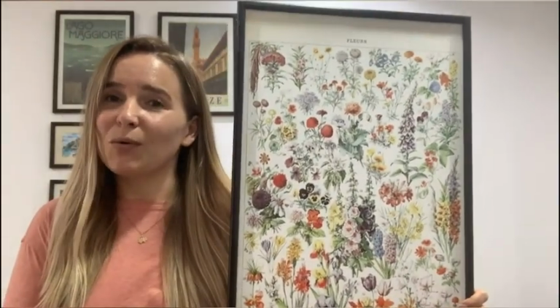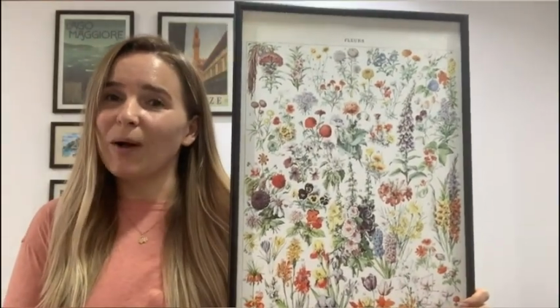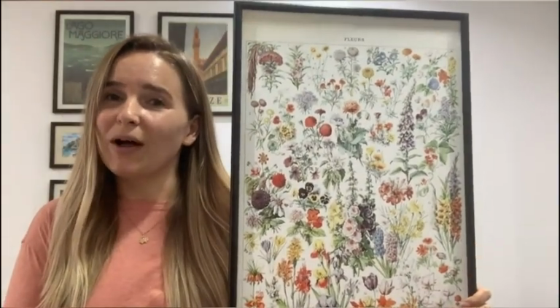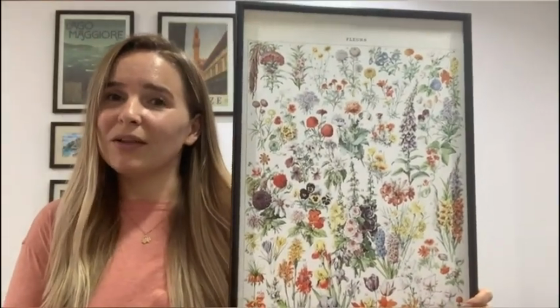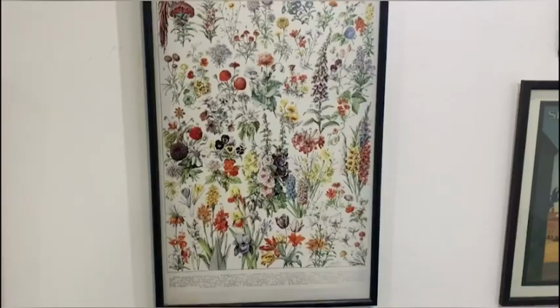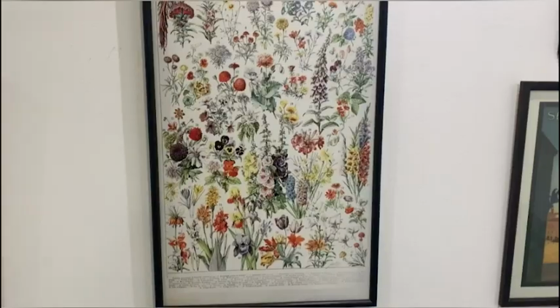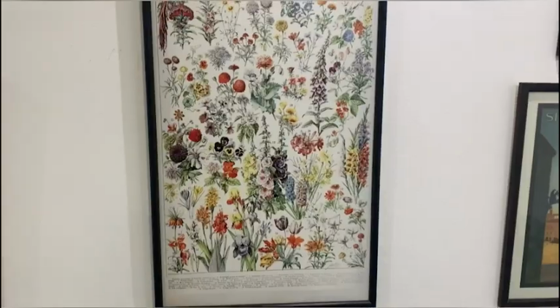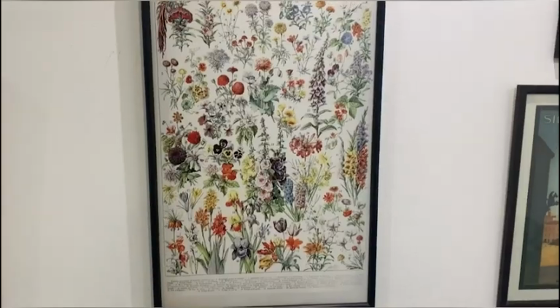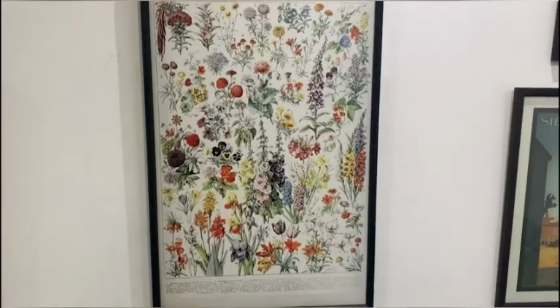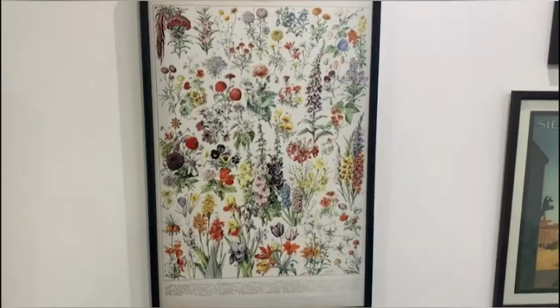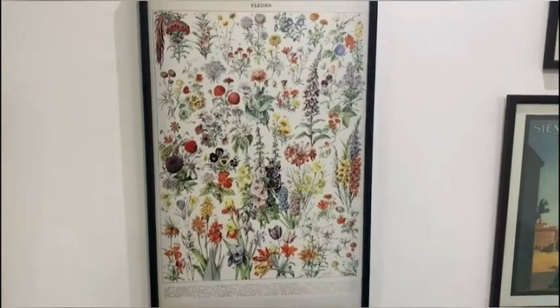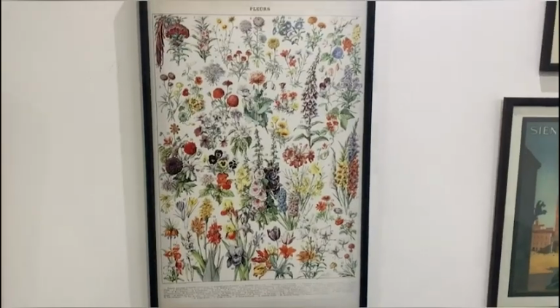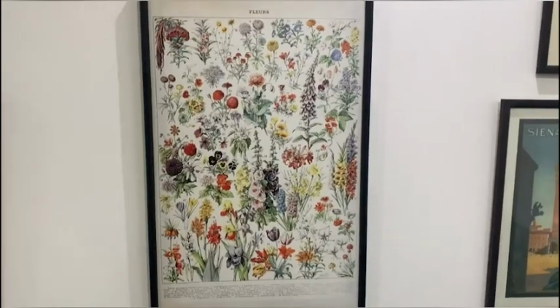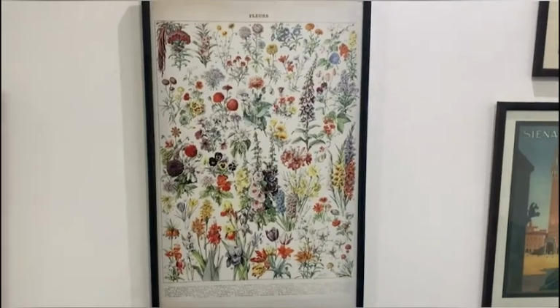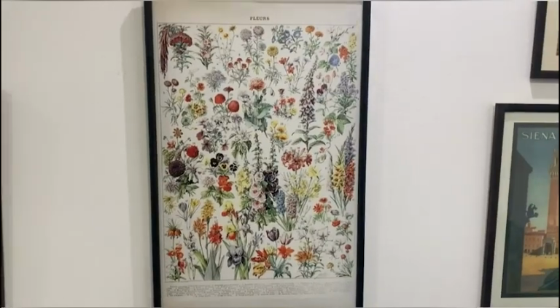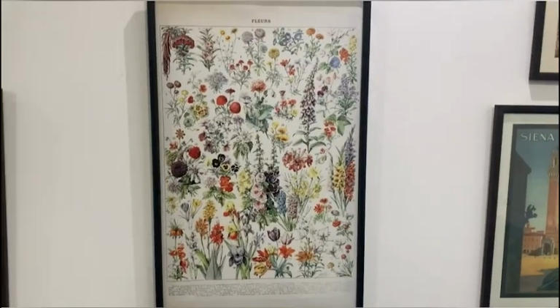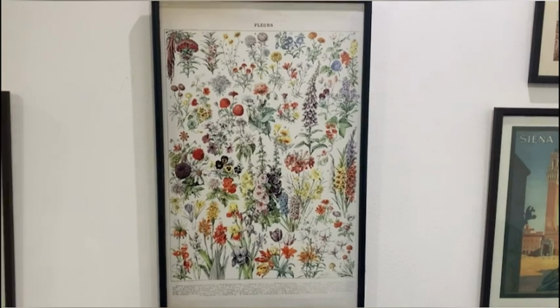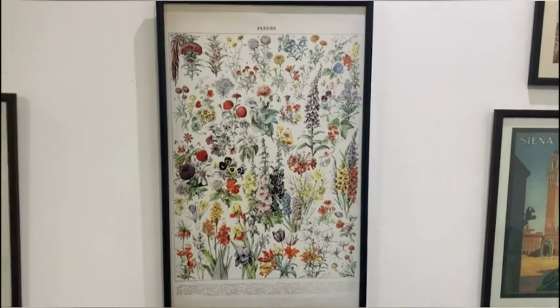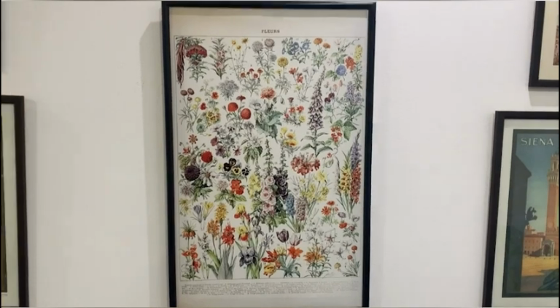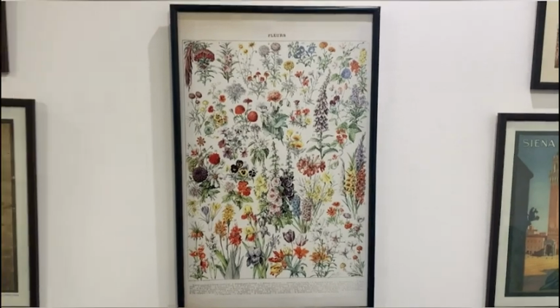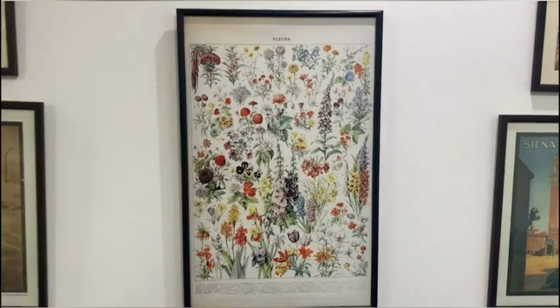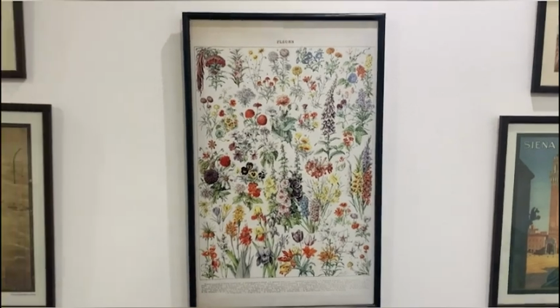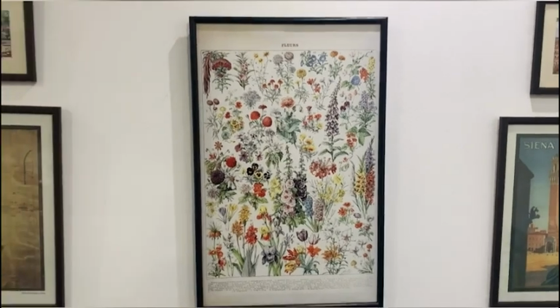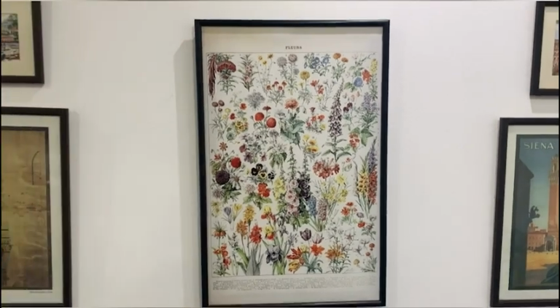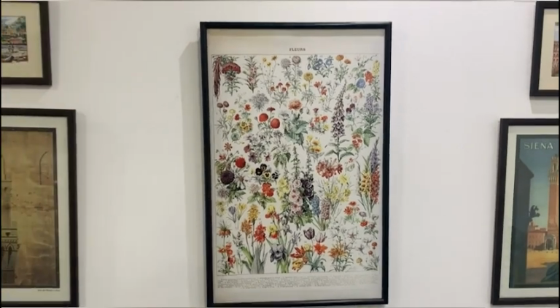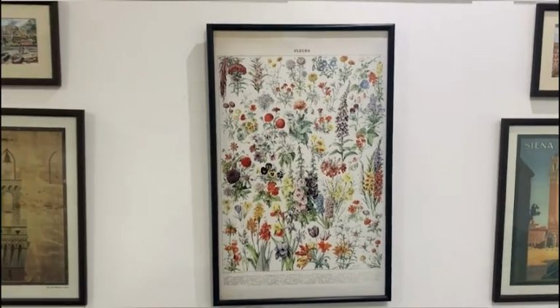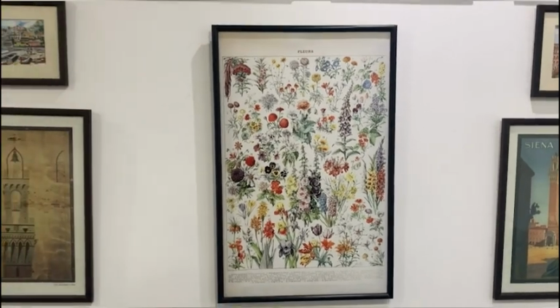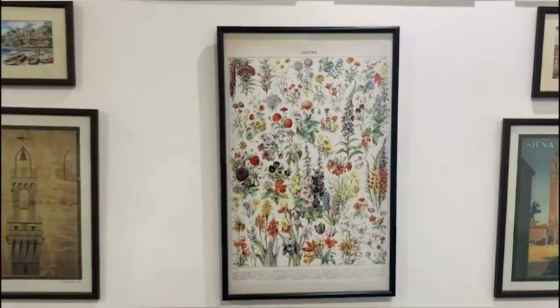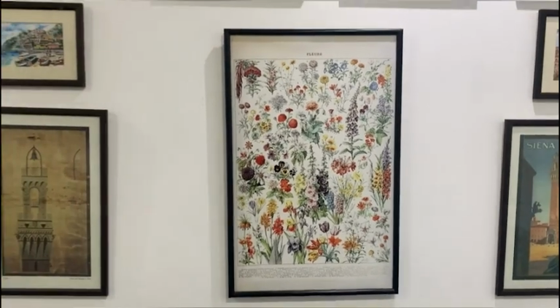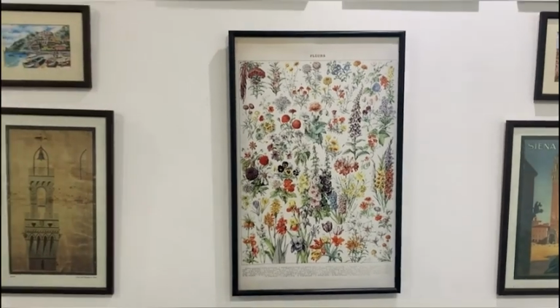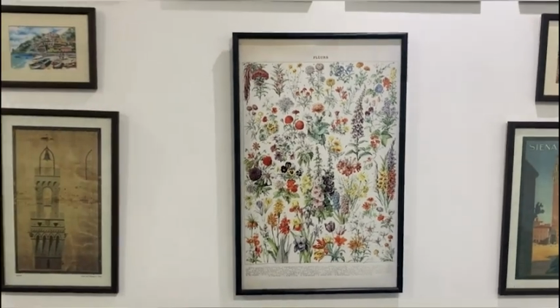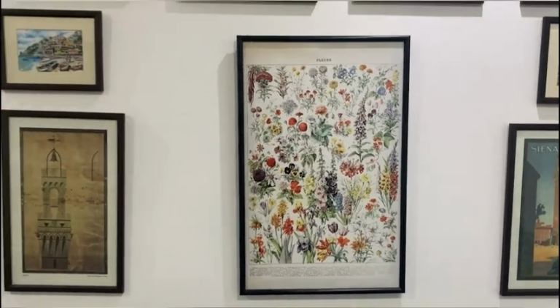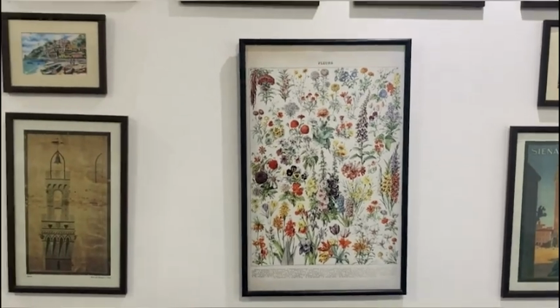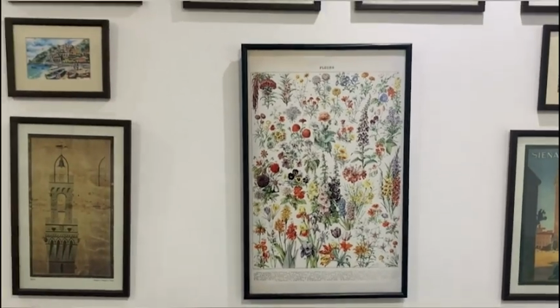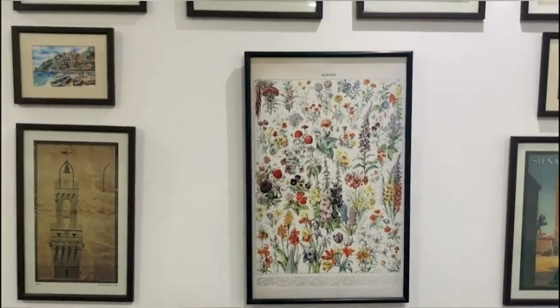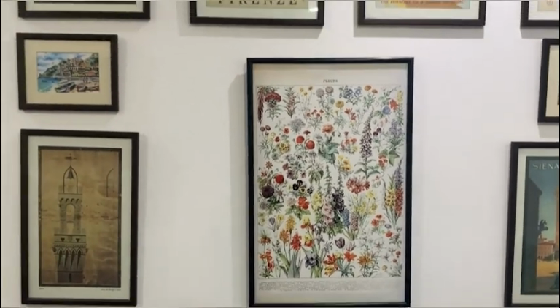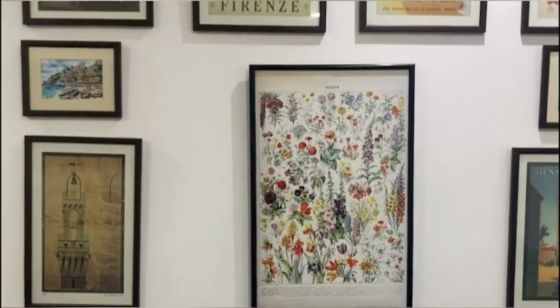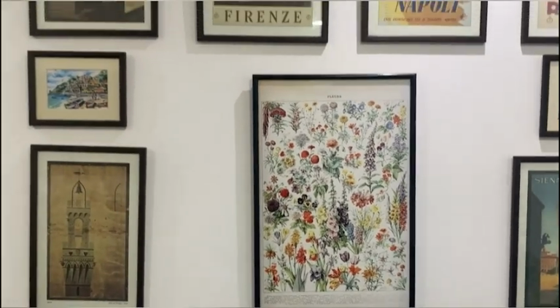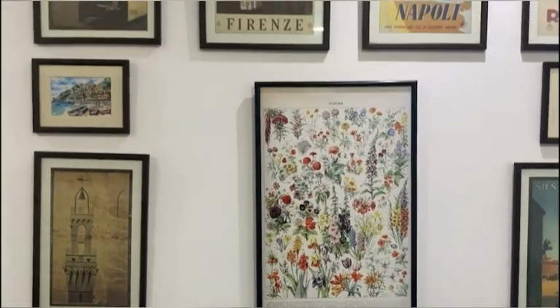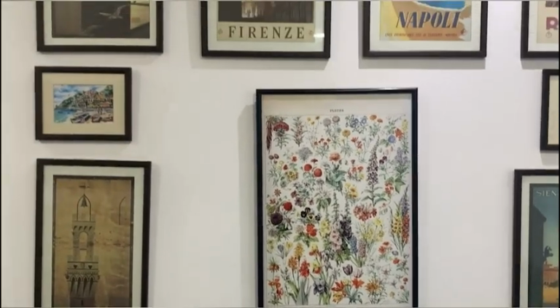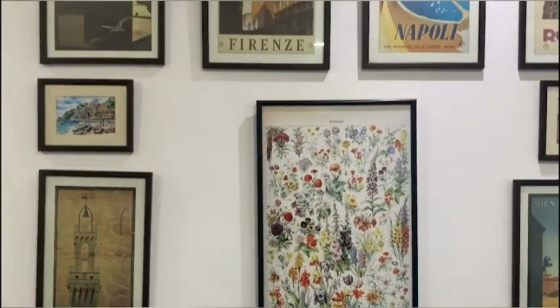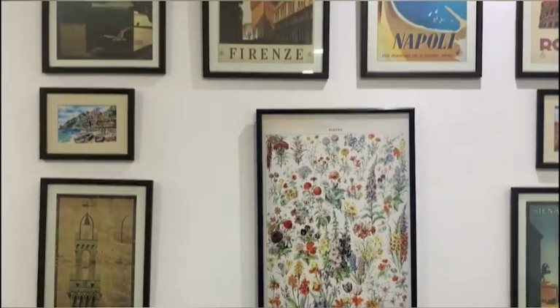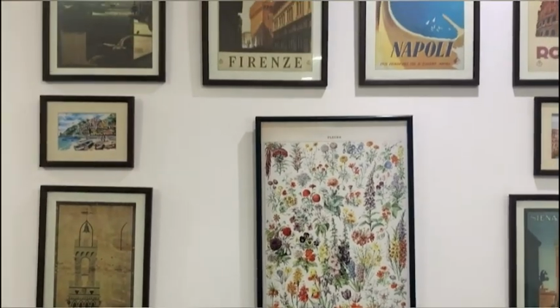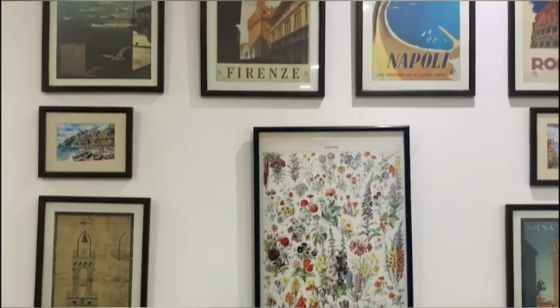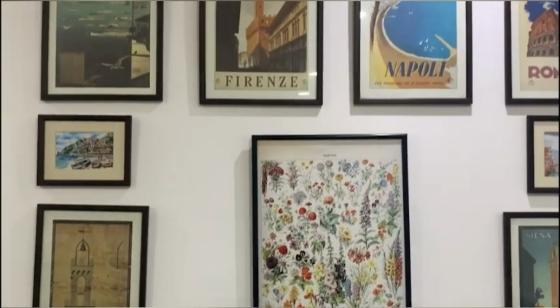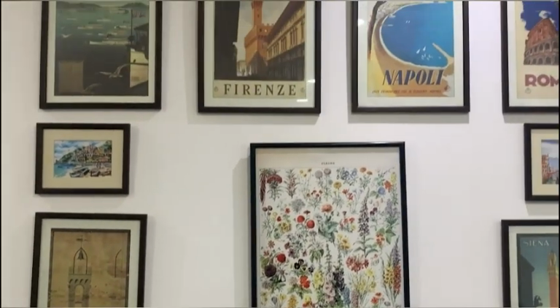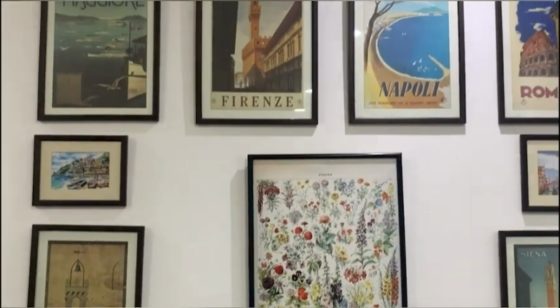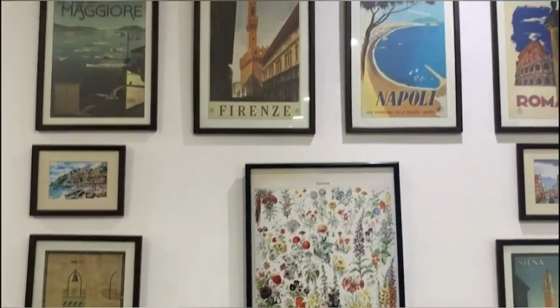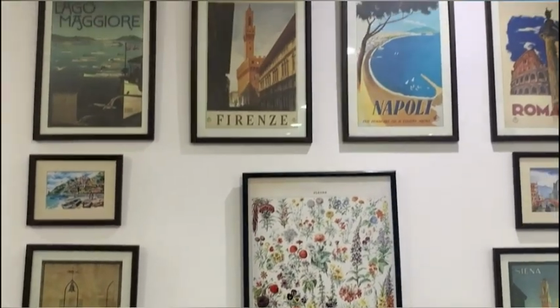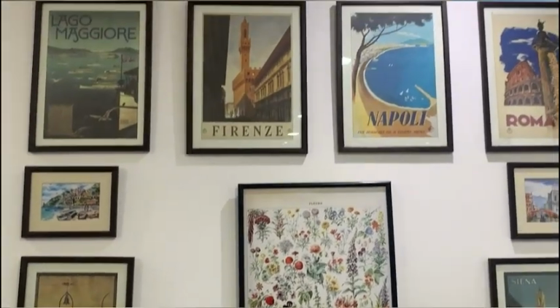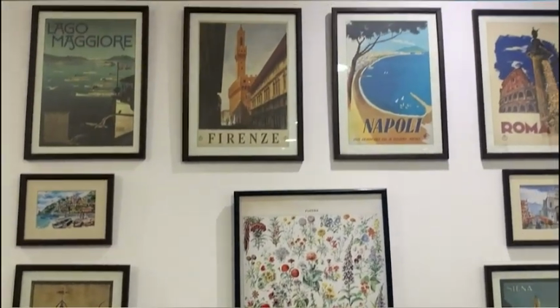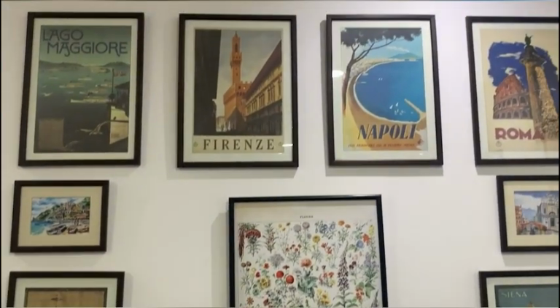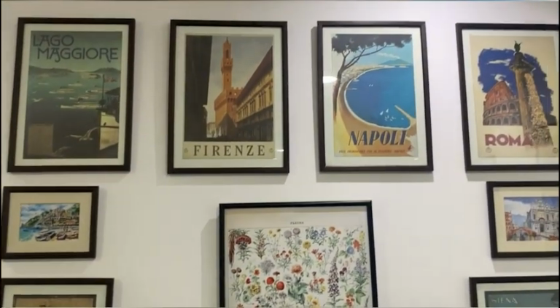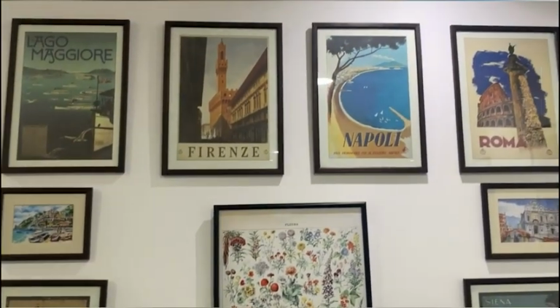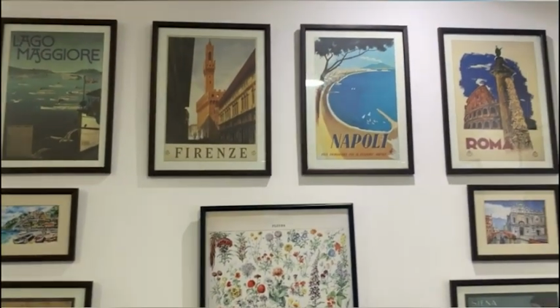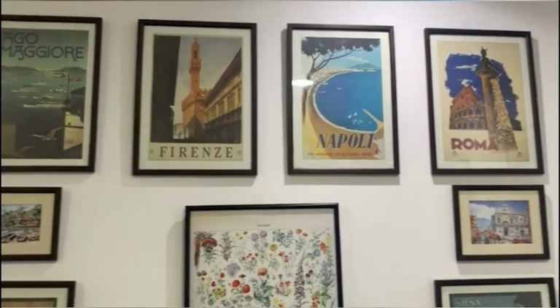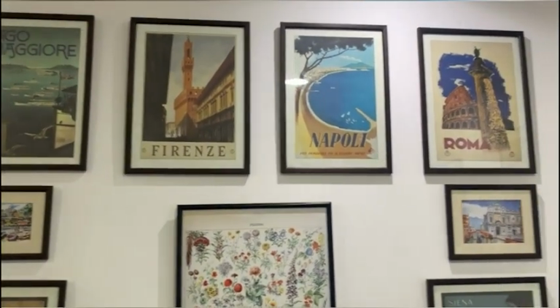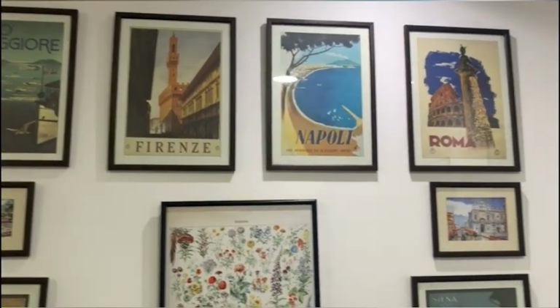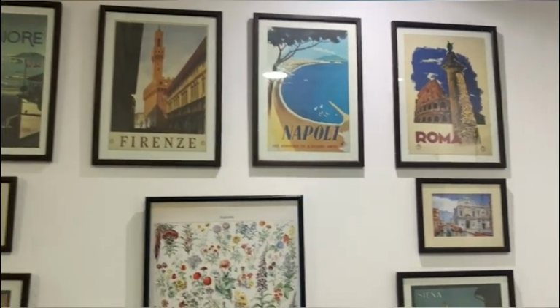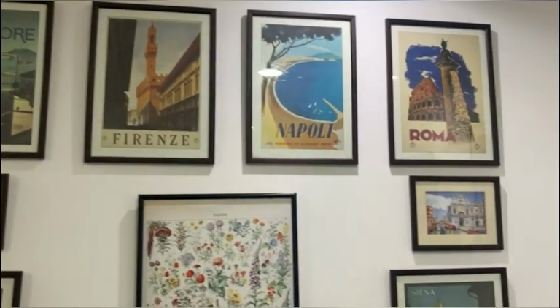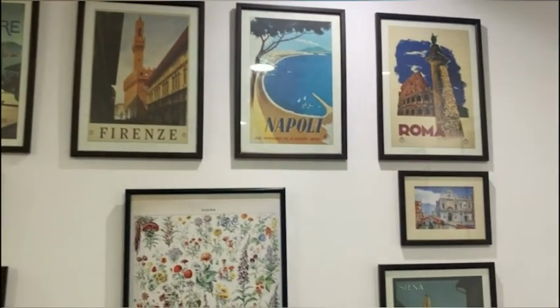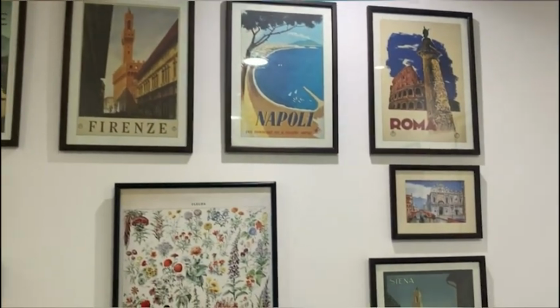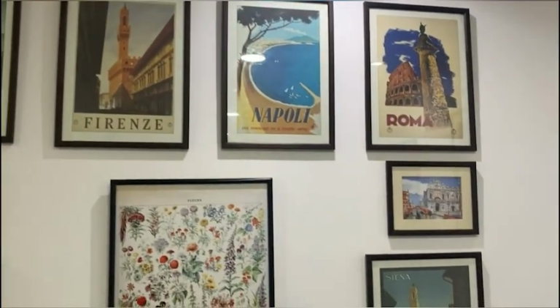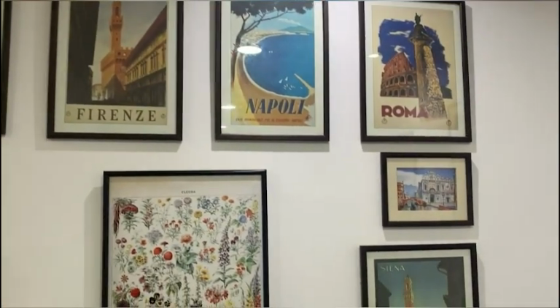Here's the print on my gallery wall. I think it looks really nice with my other vintage posters.